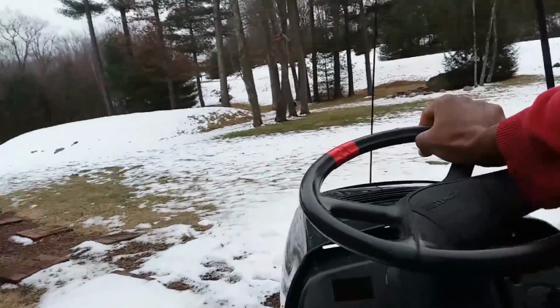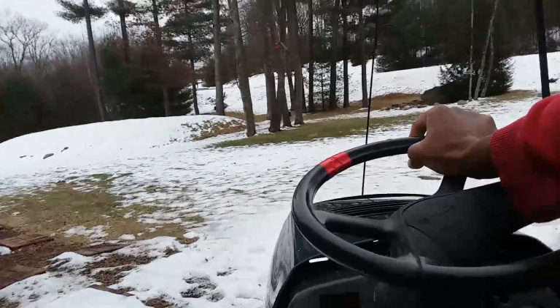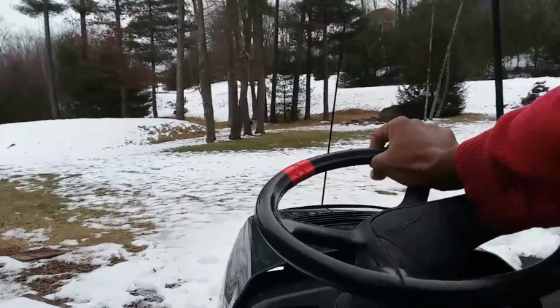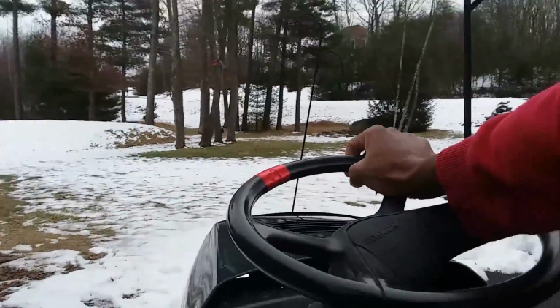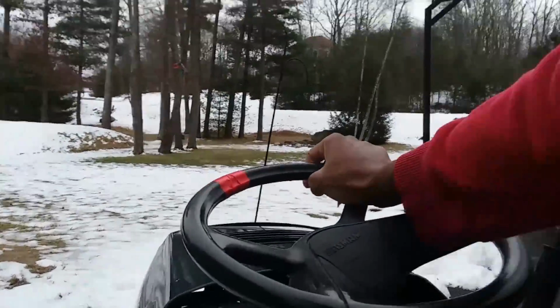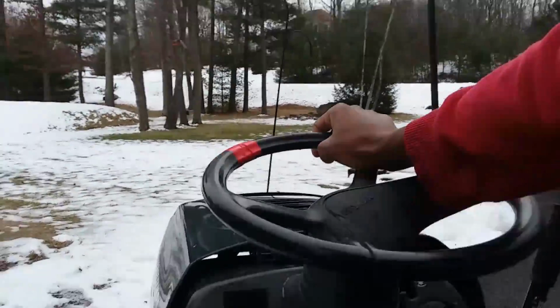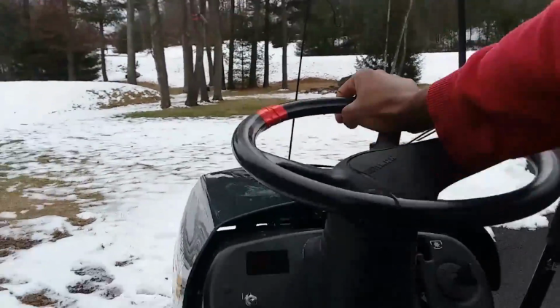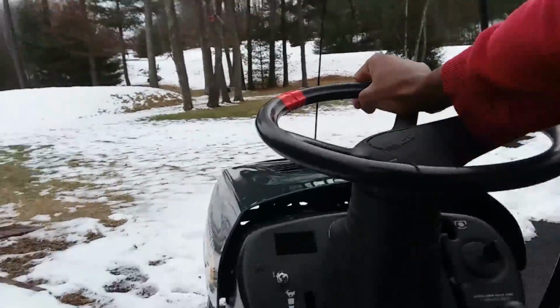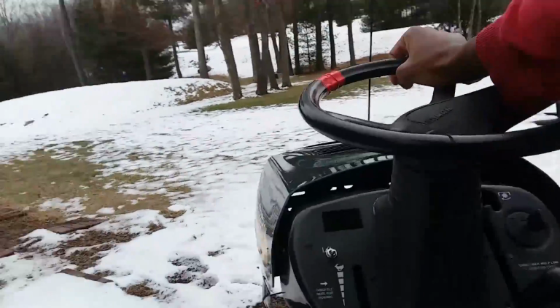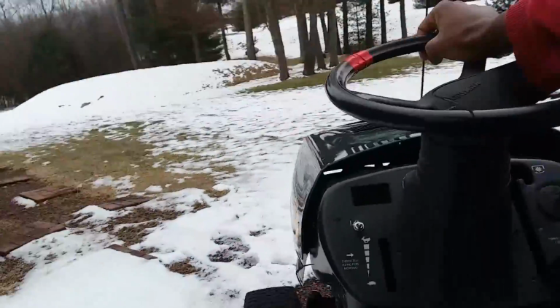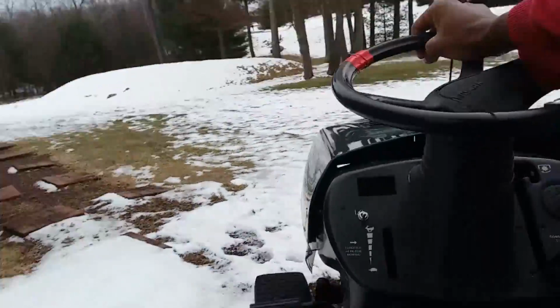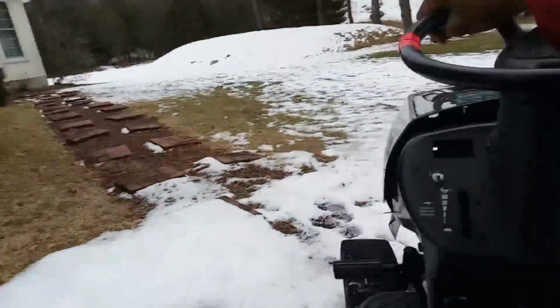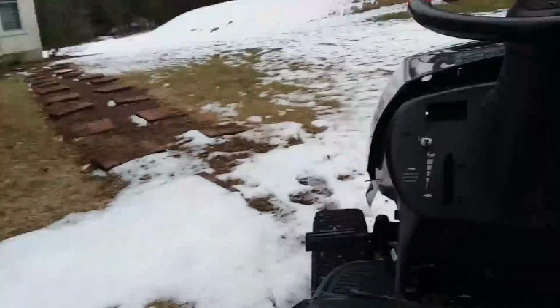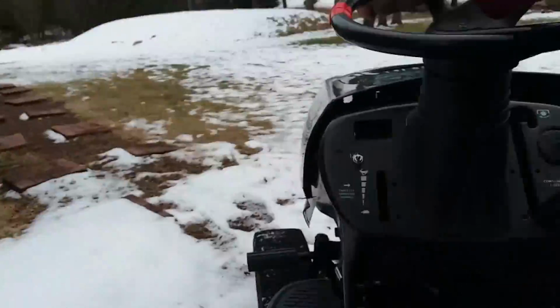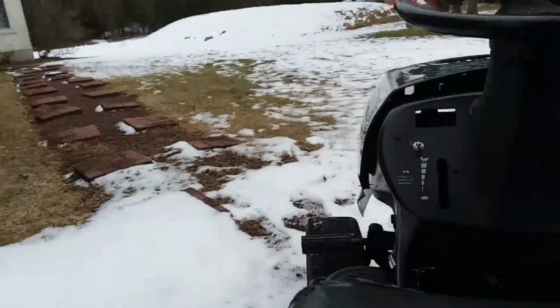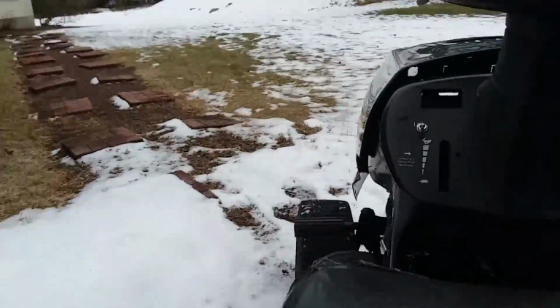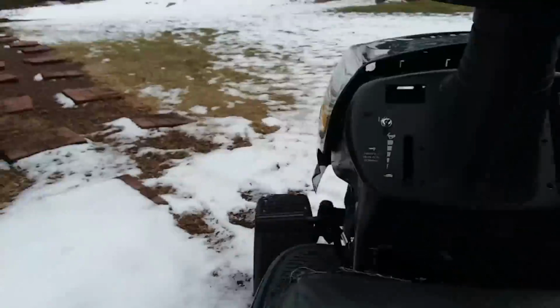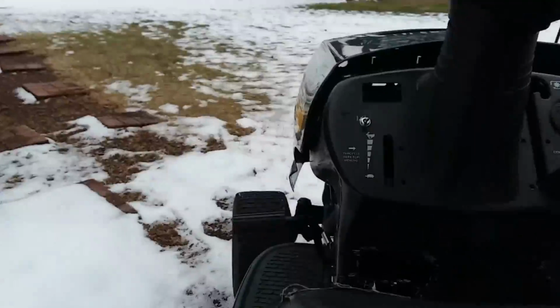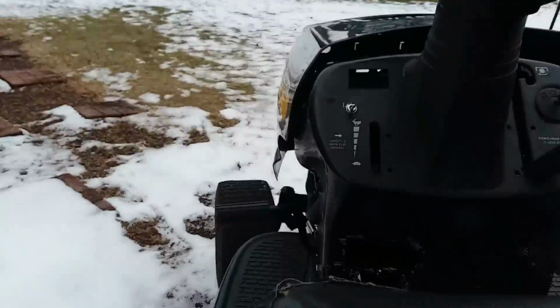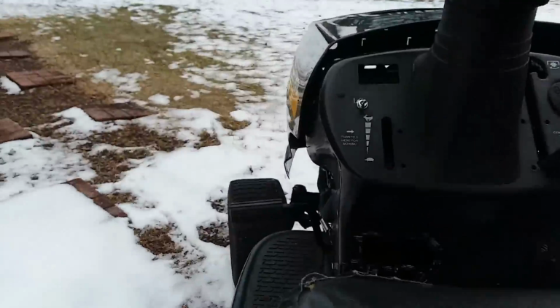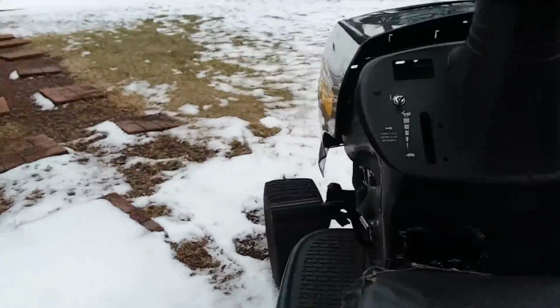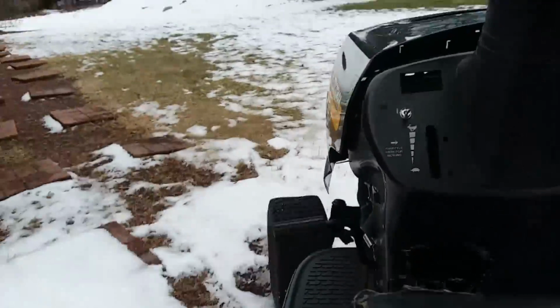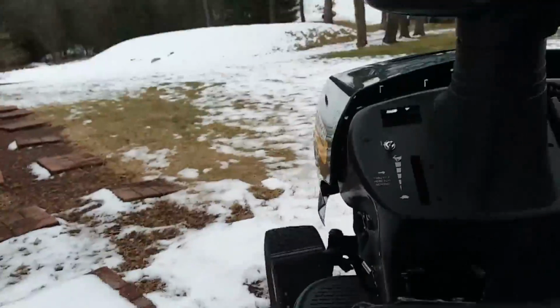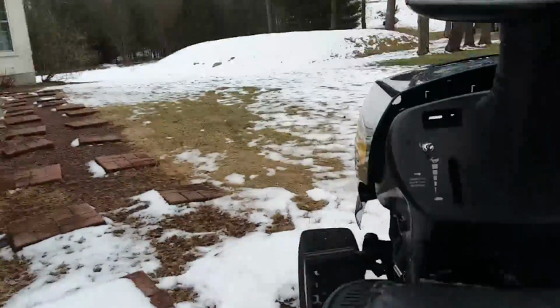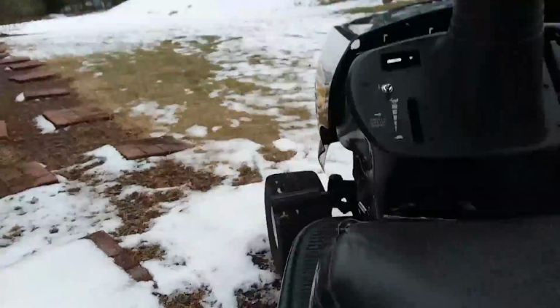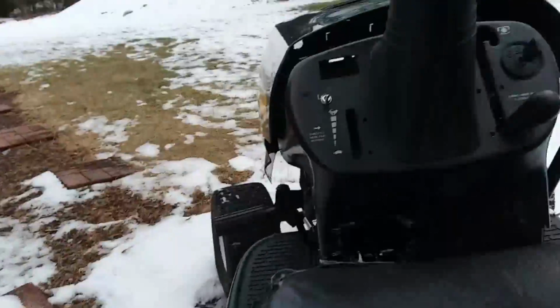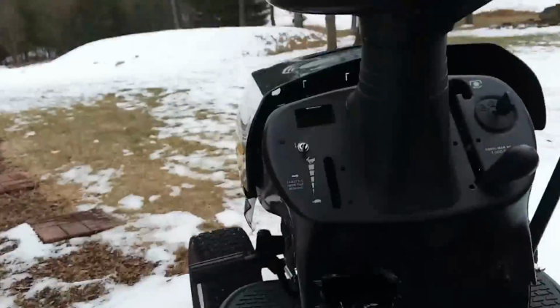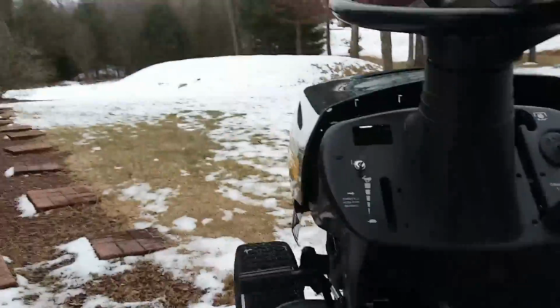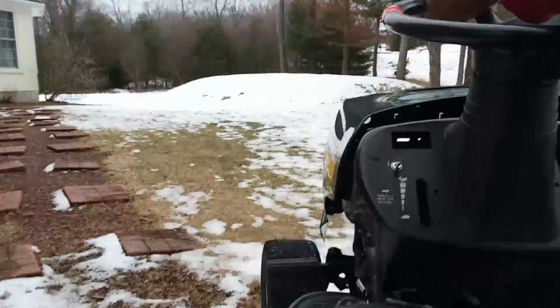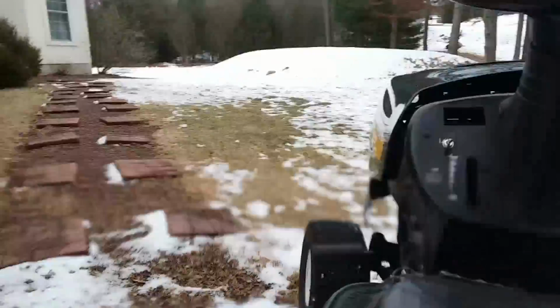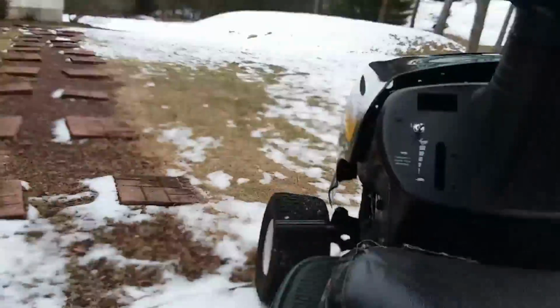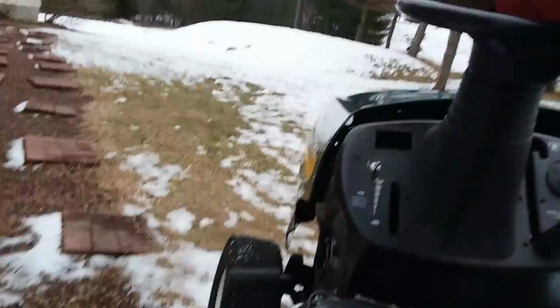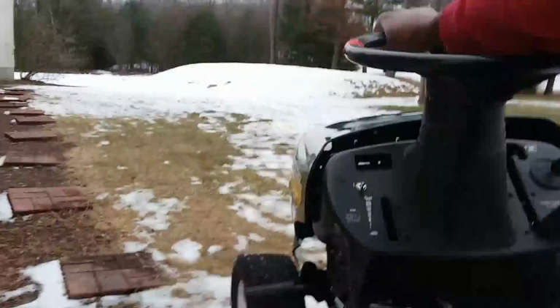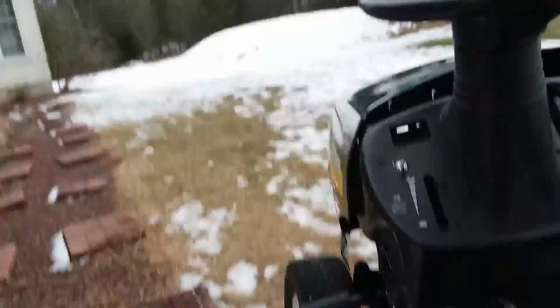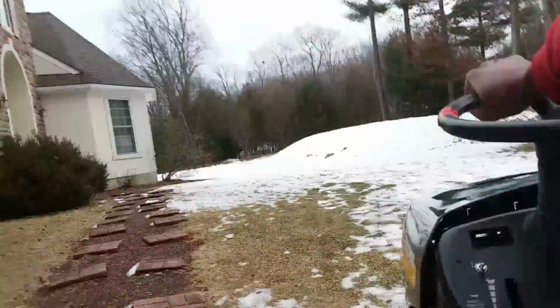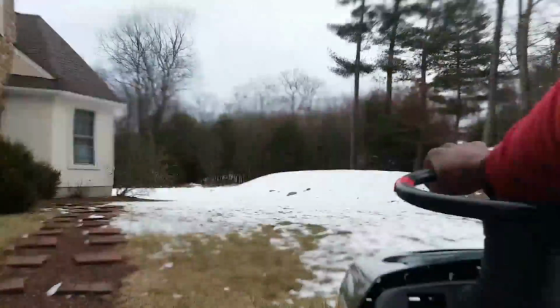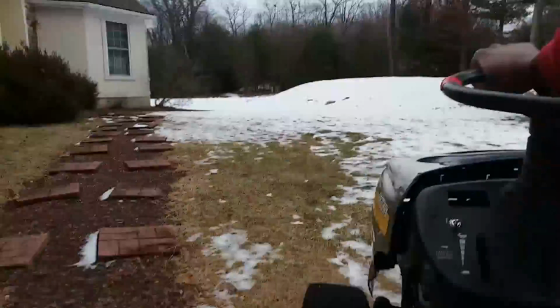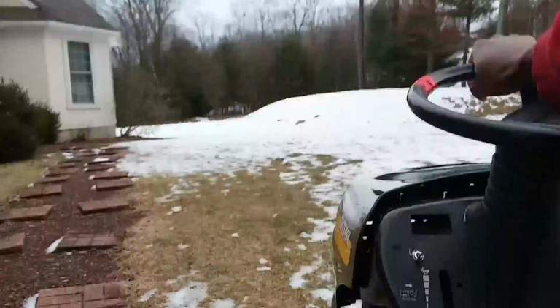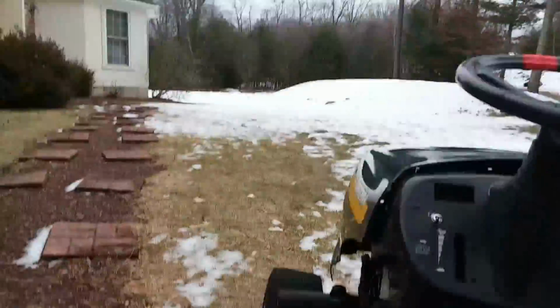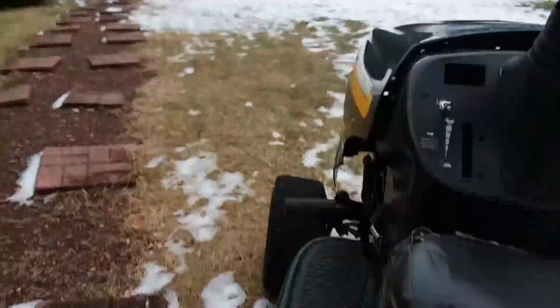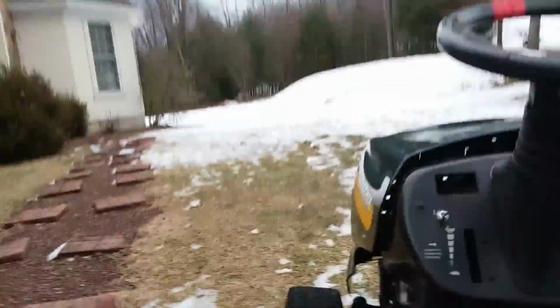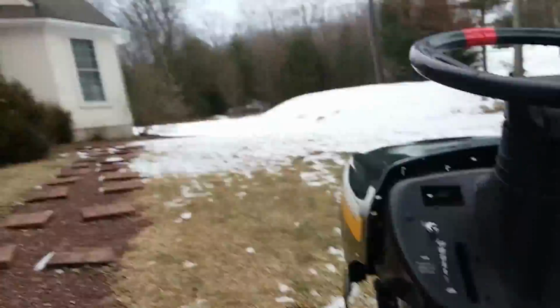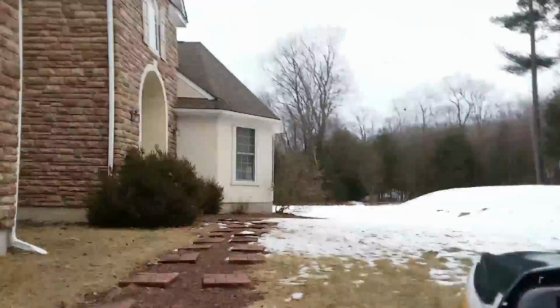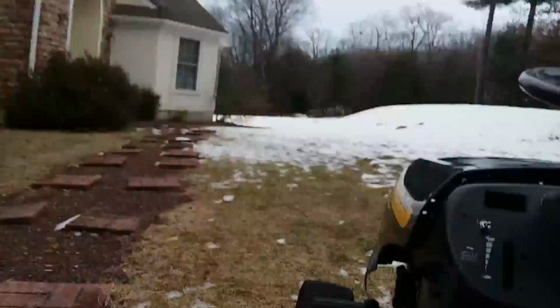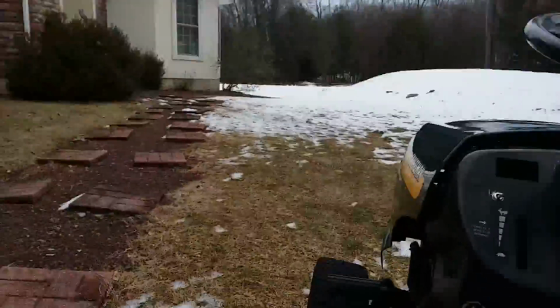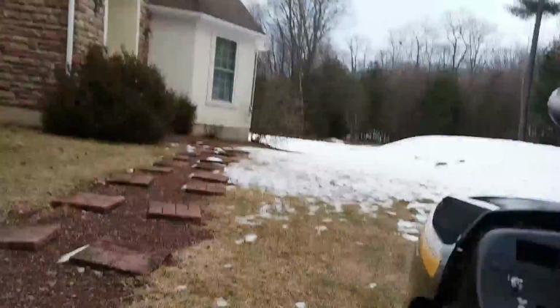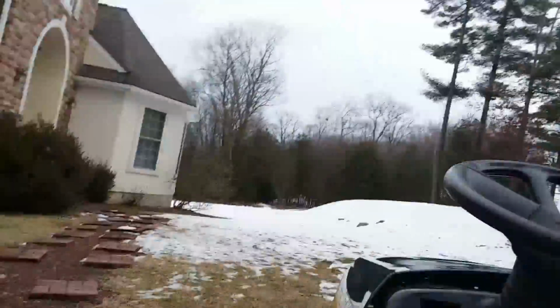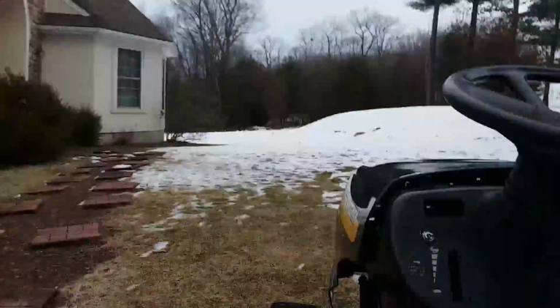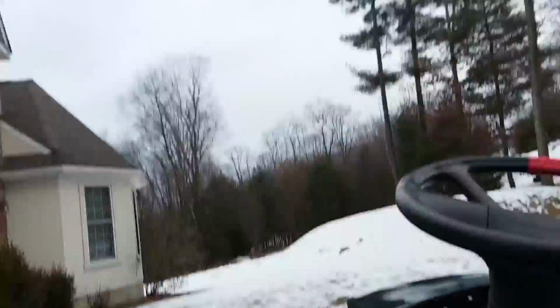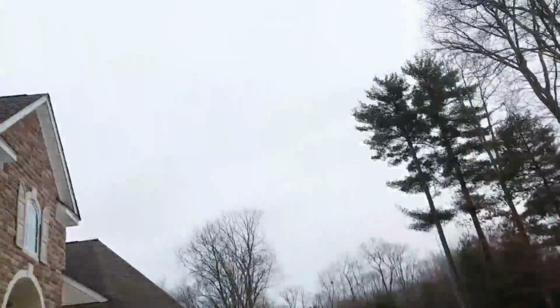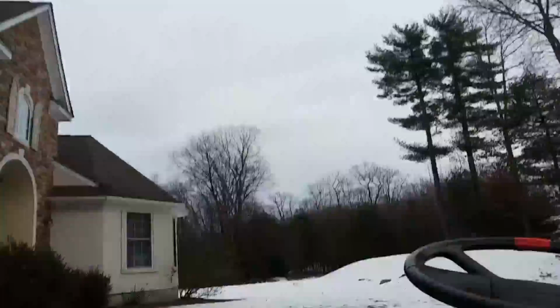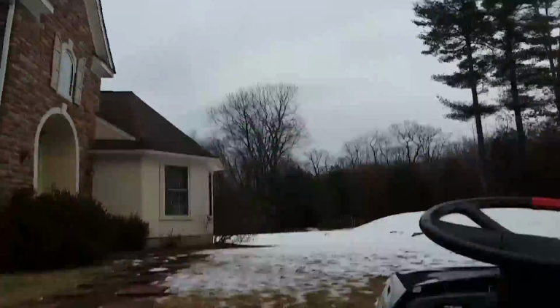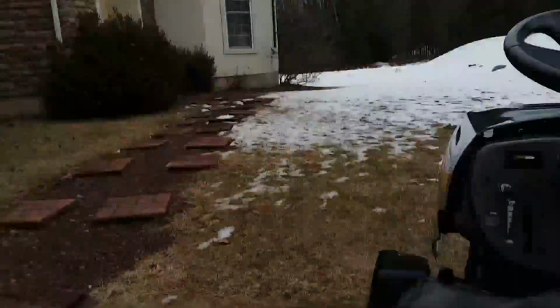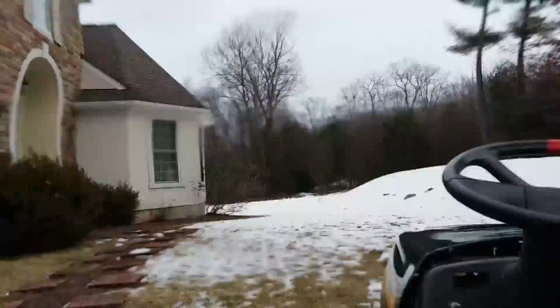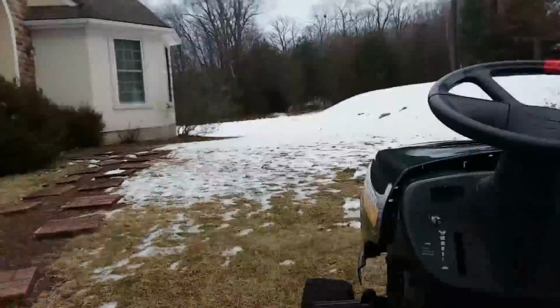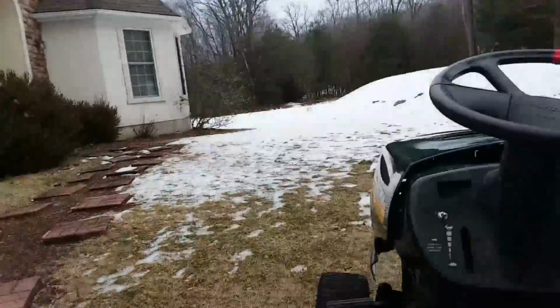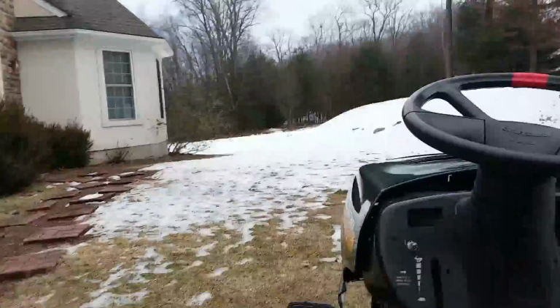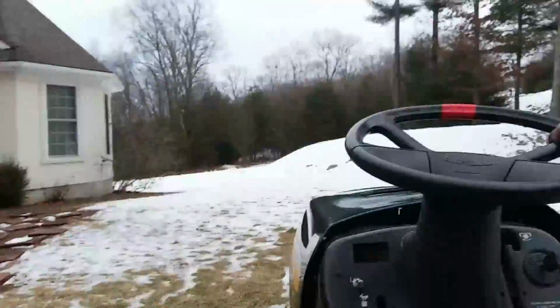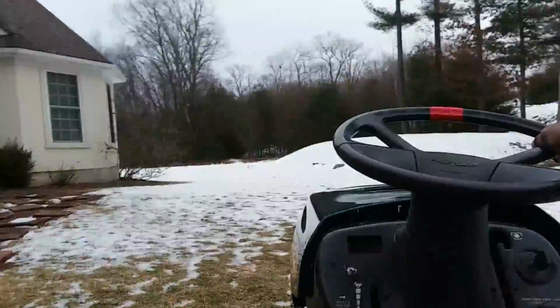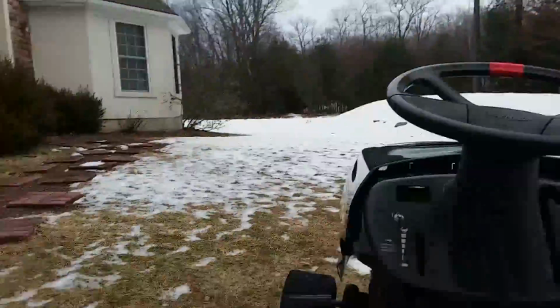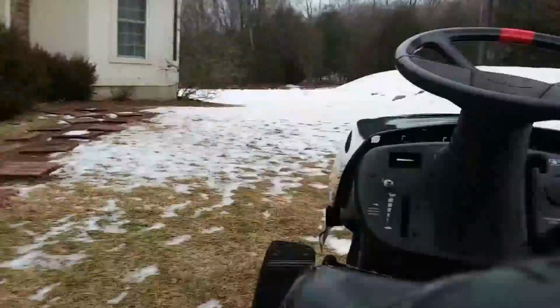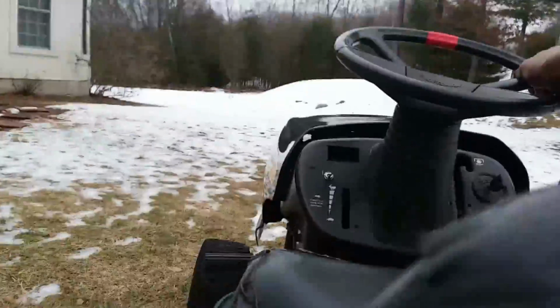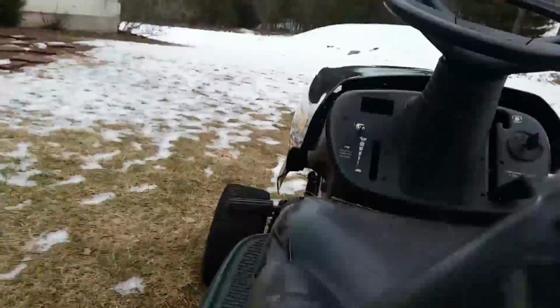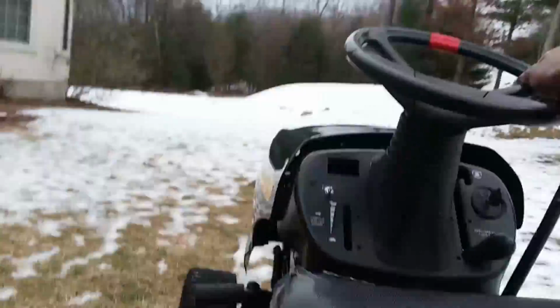Pushing this through the snow is going to be a pain... yeah, as a matter of fact, it's not that bad.